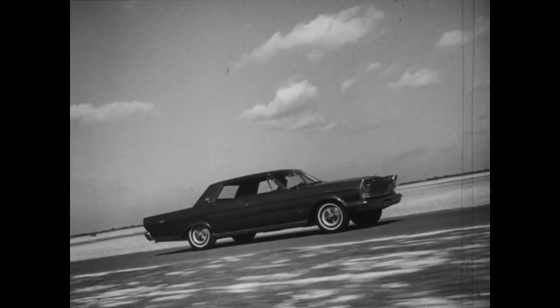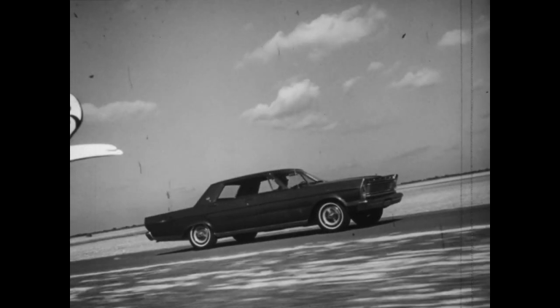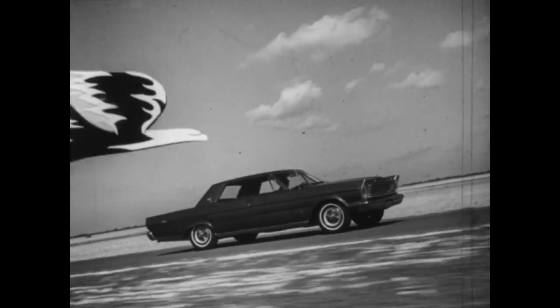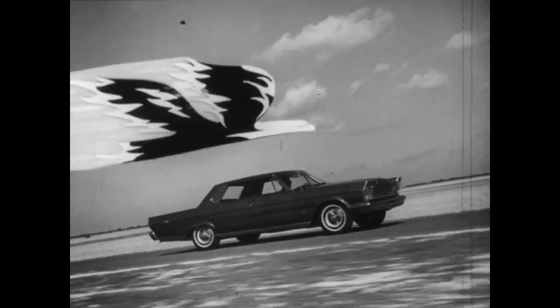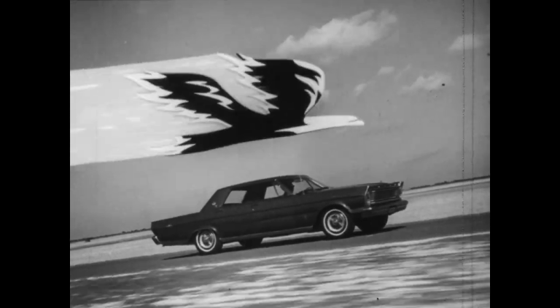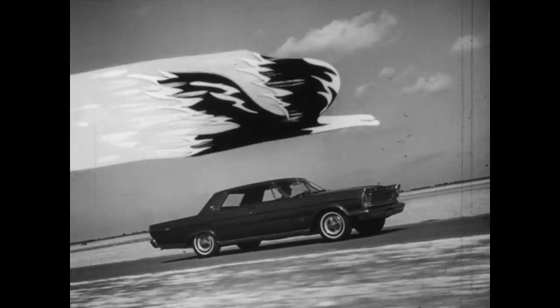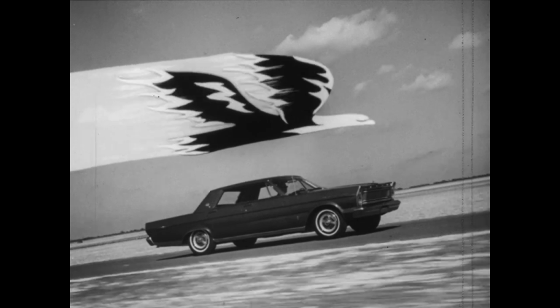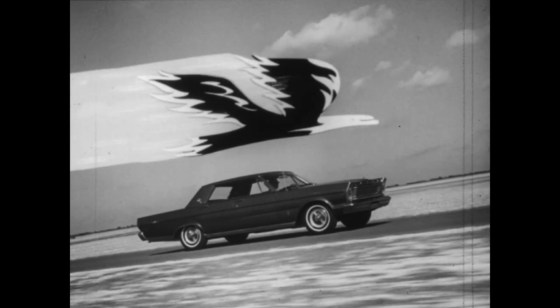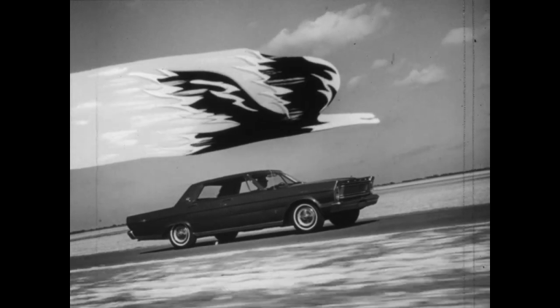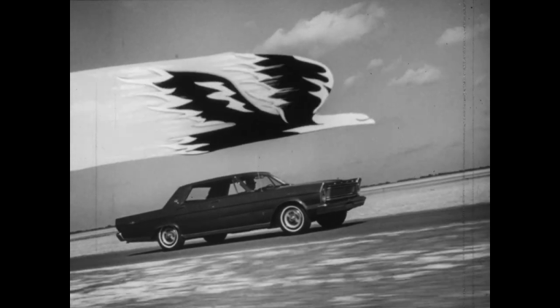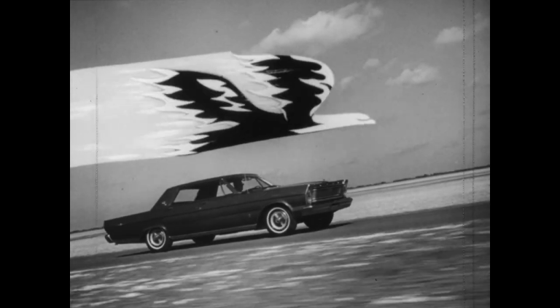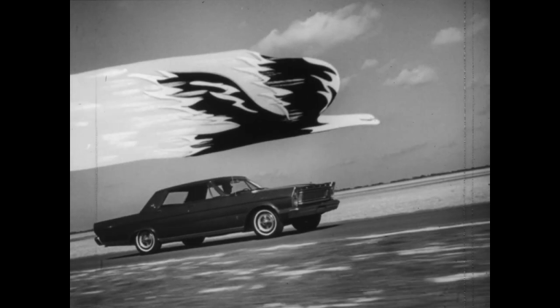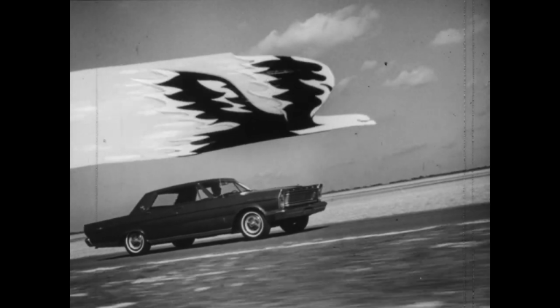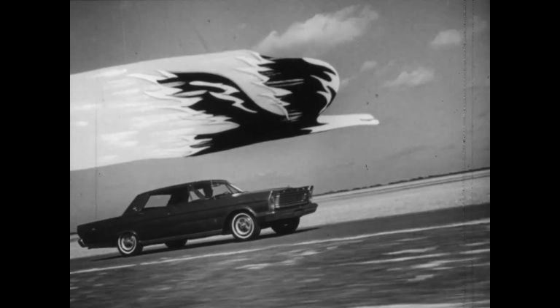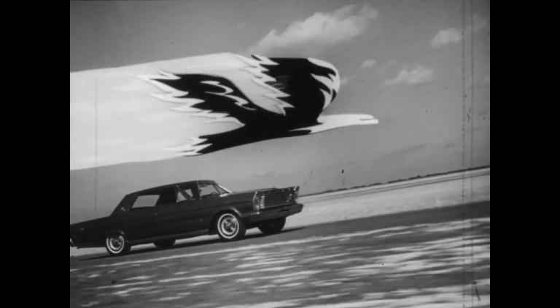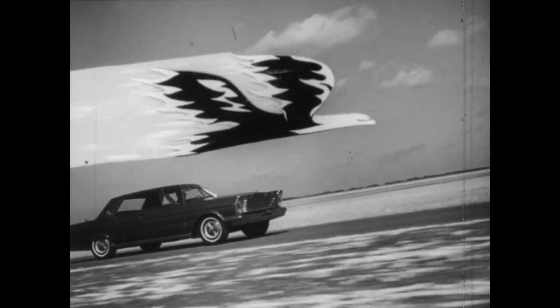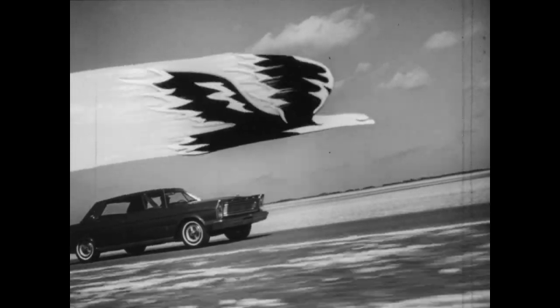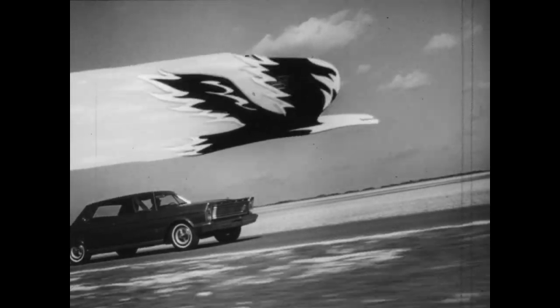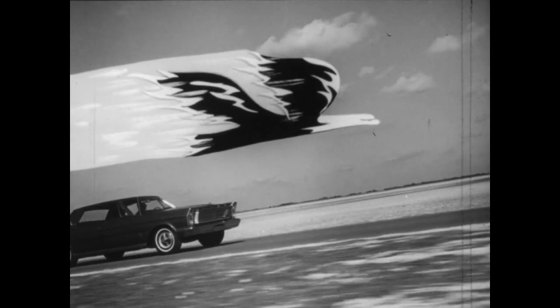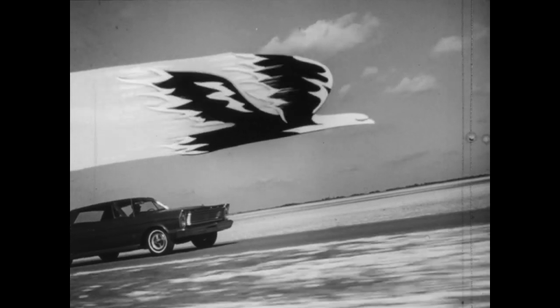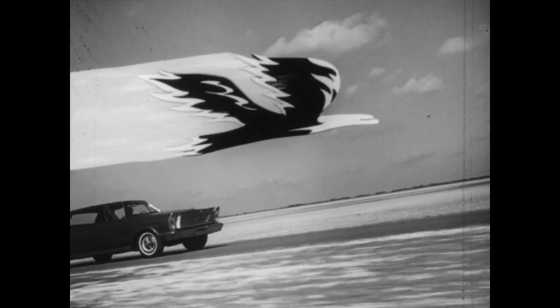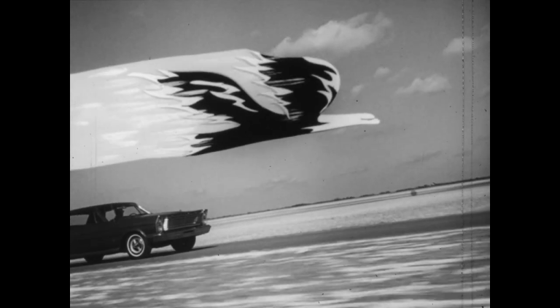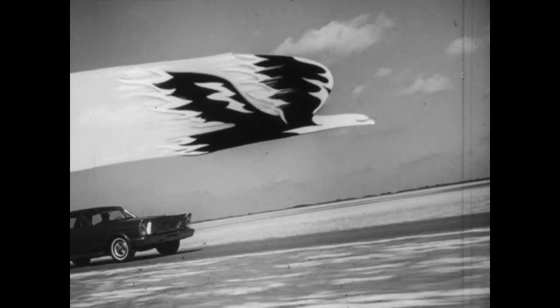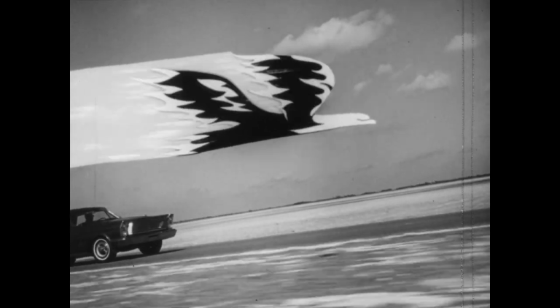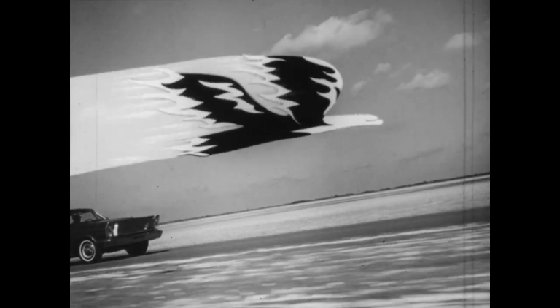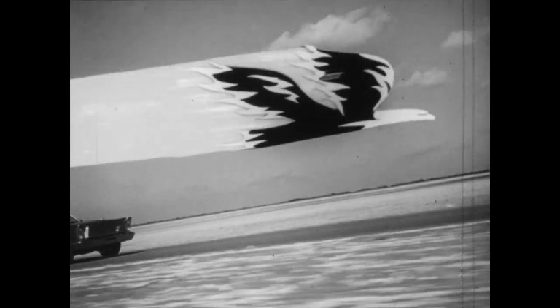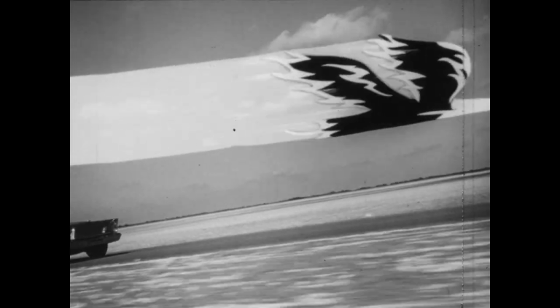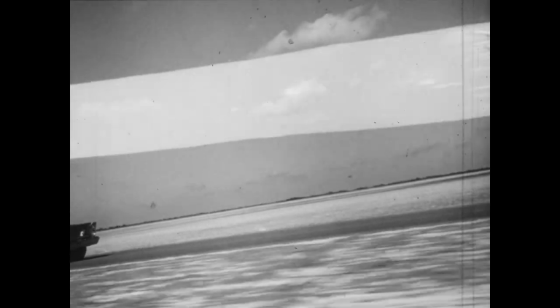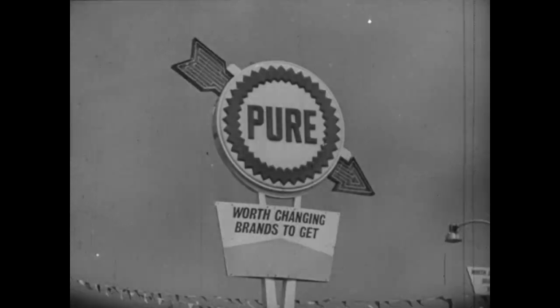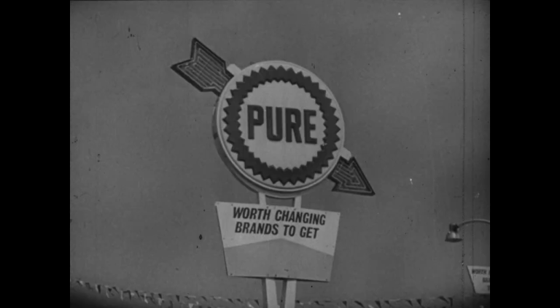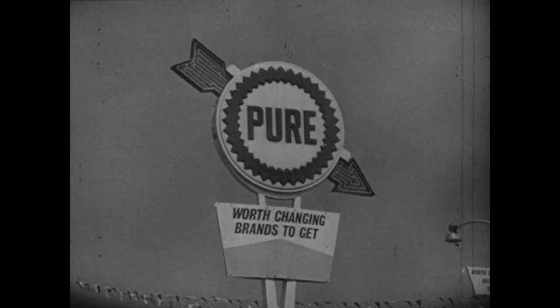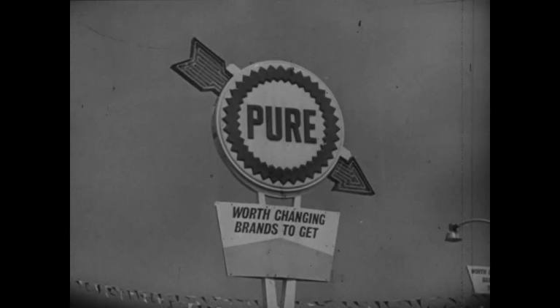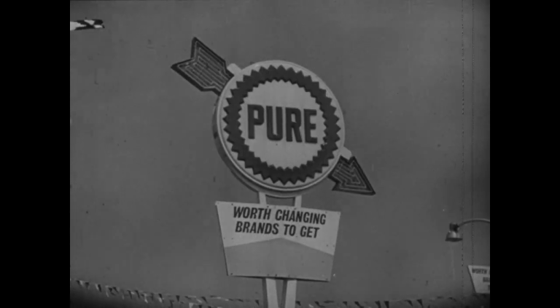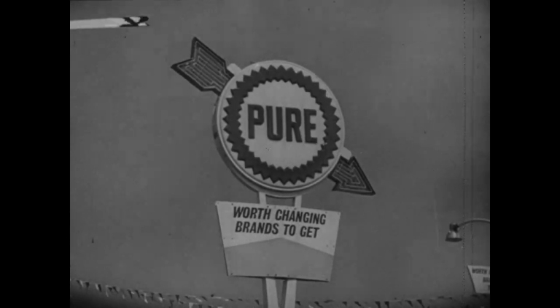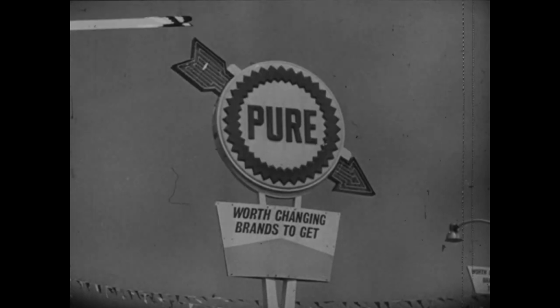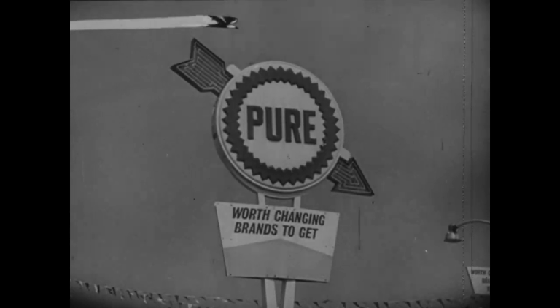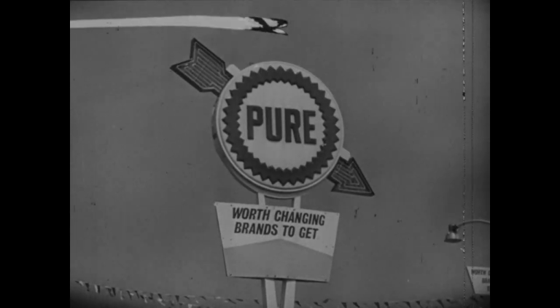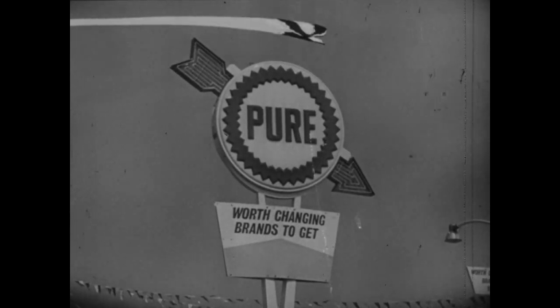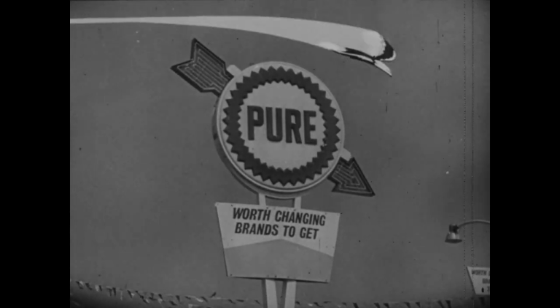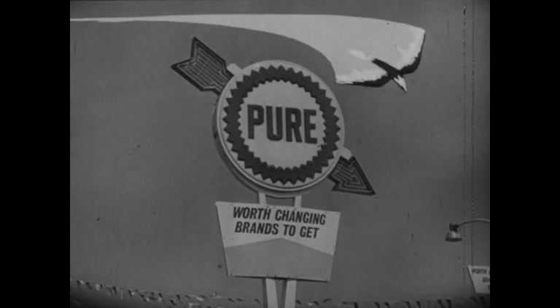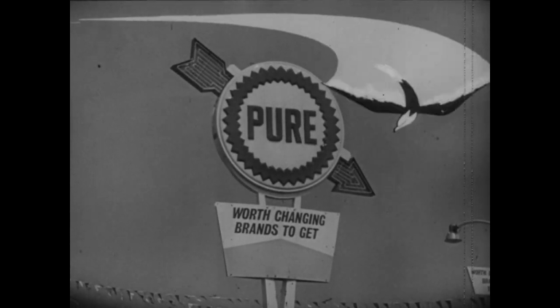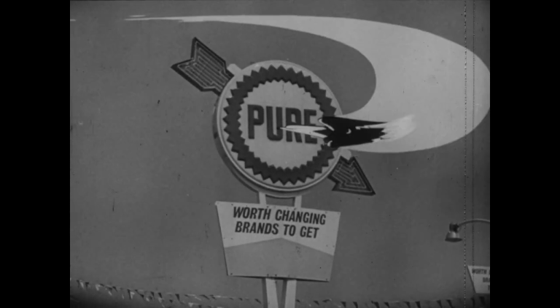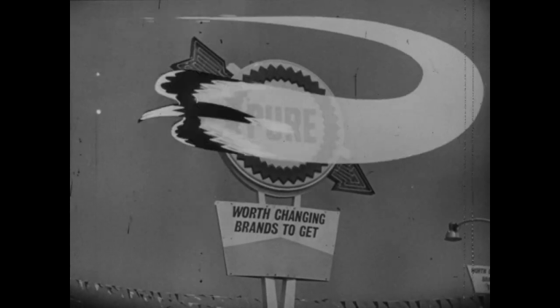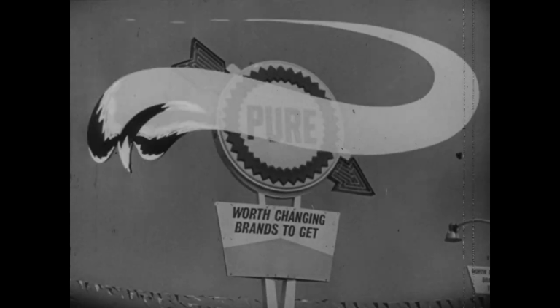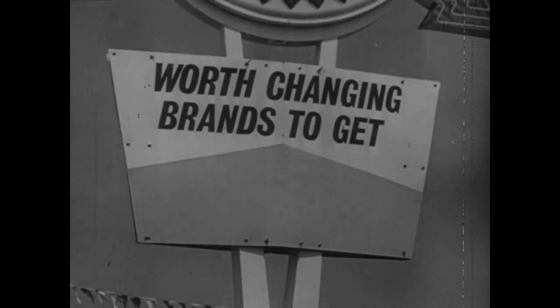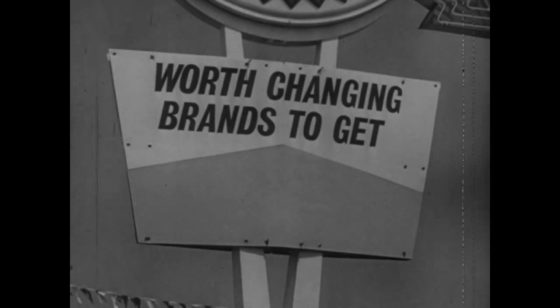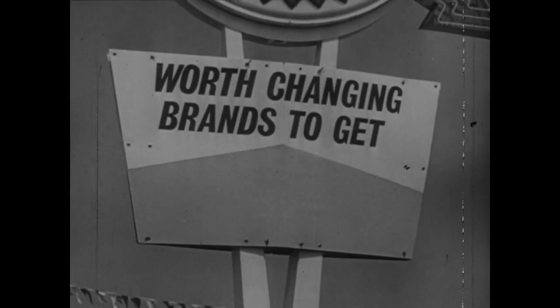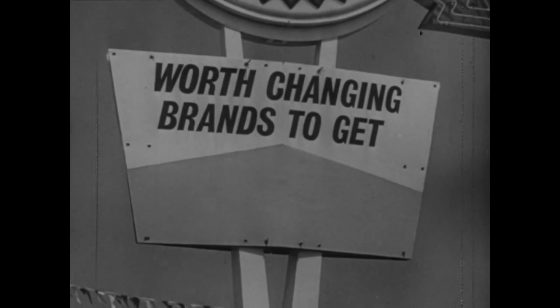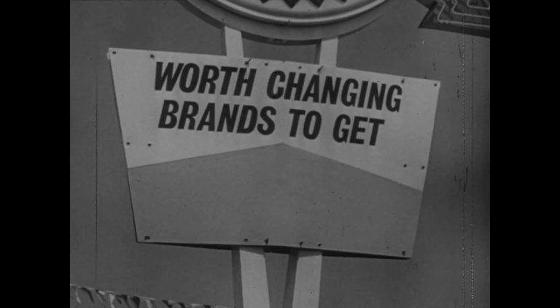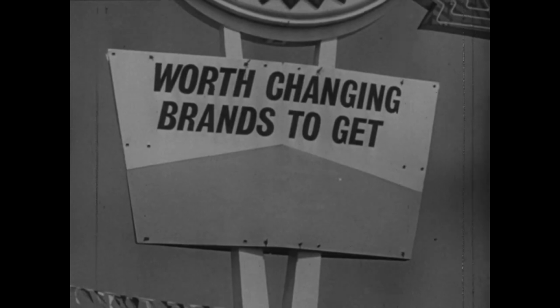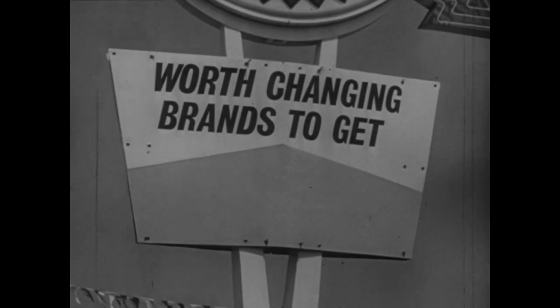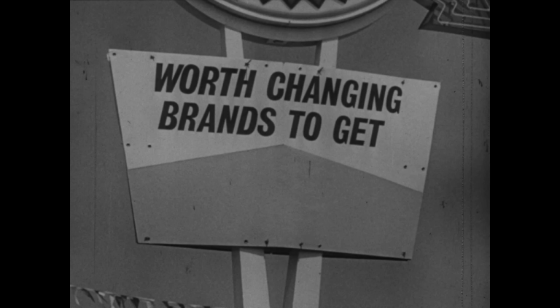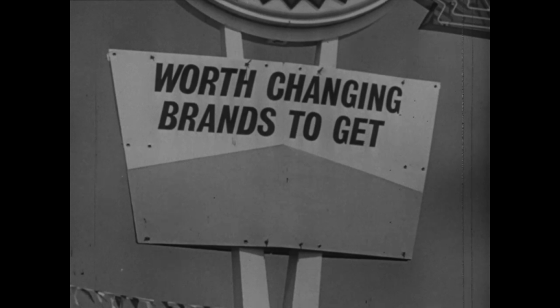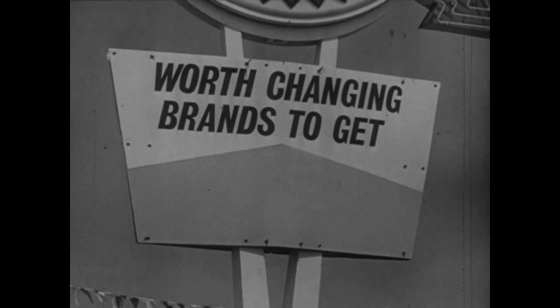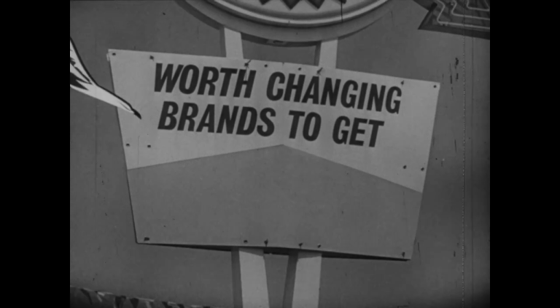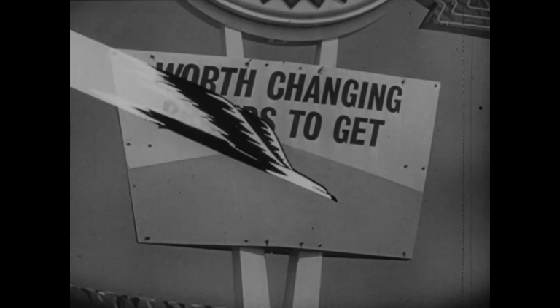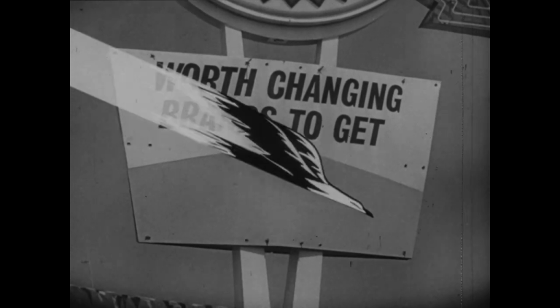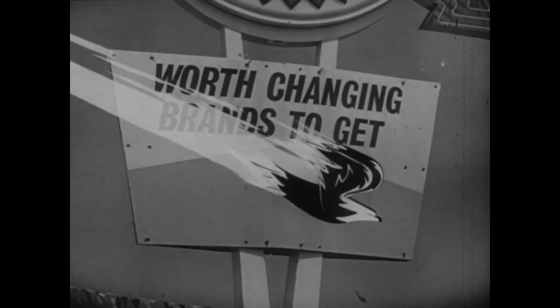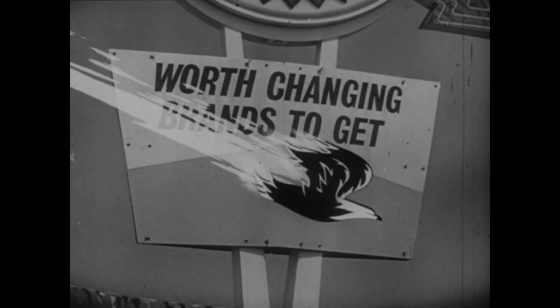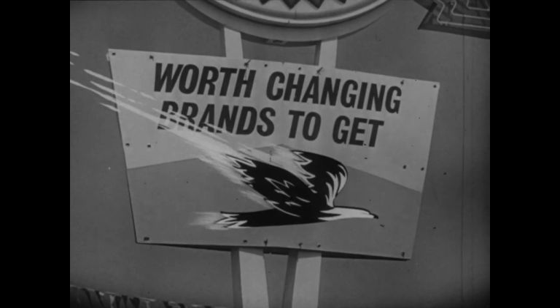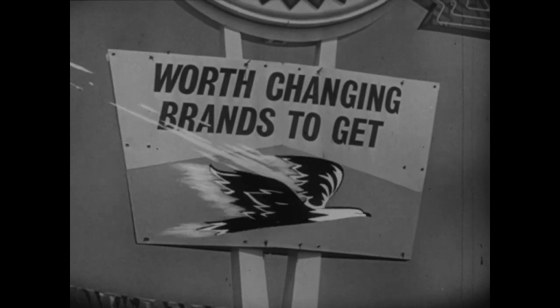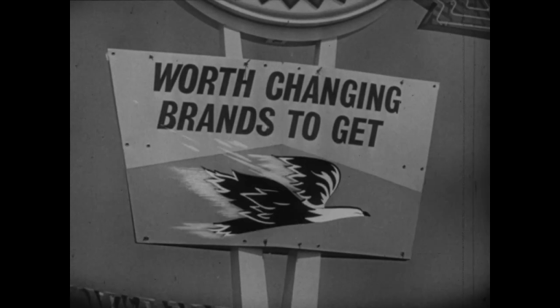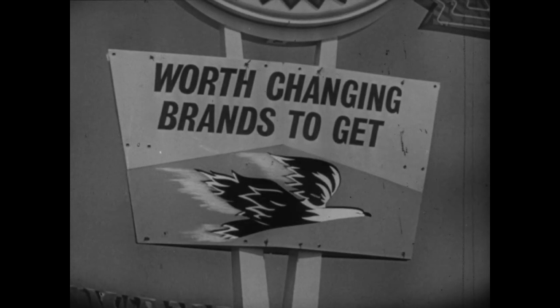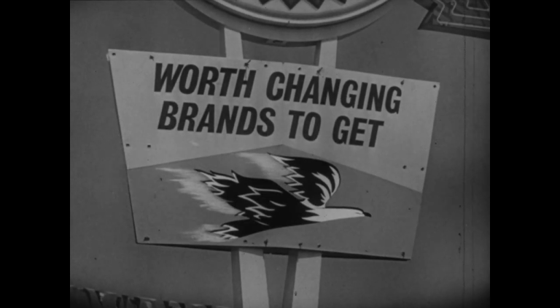And fire up with Firebird, at the big blue Pure Oil sign.